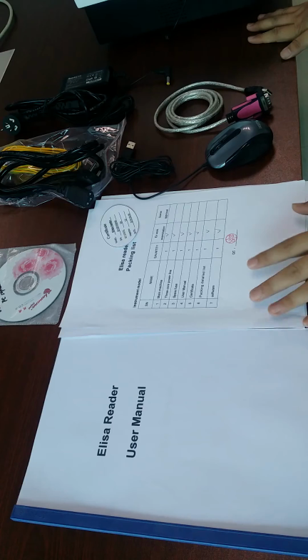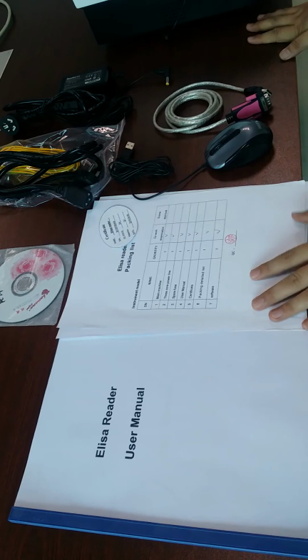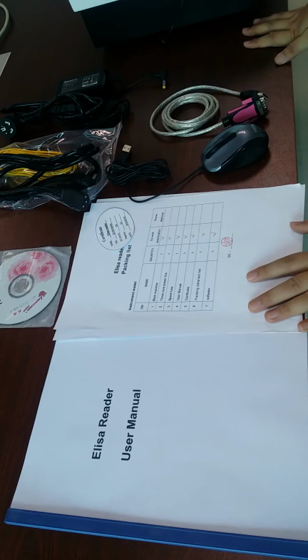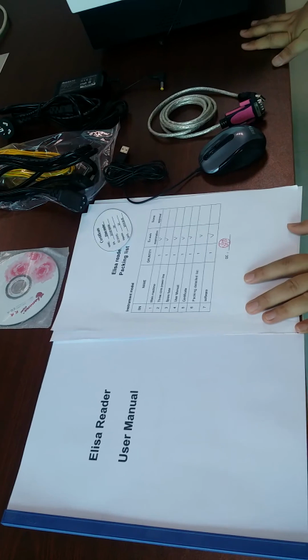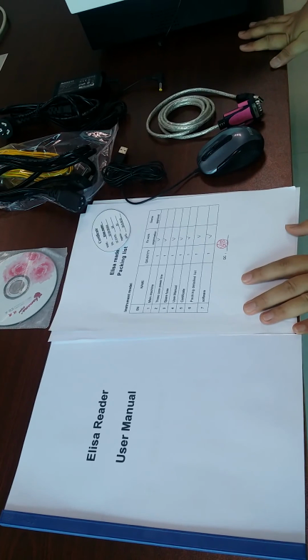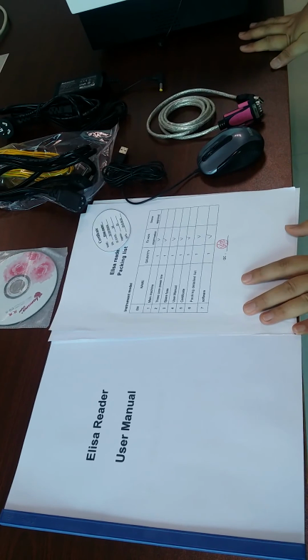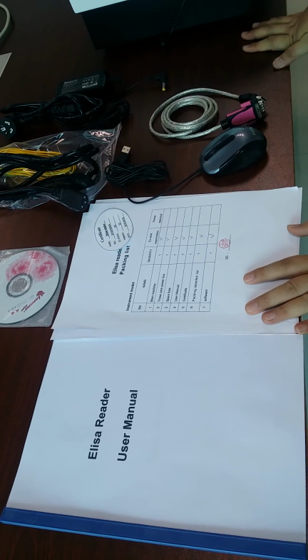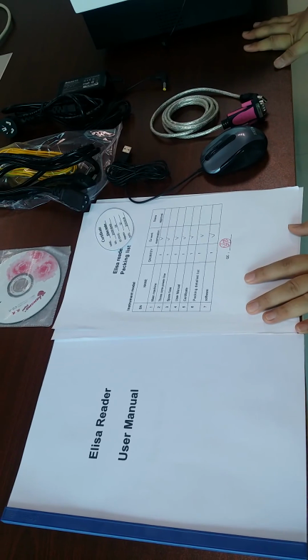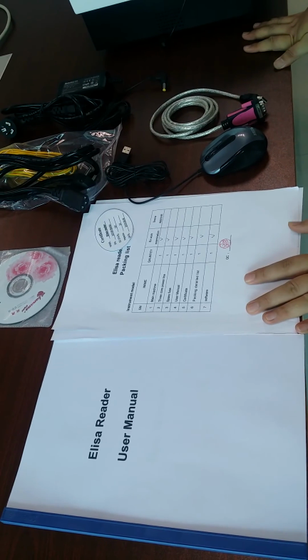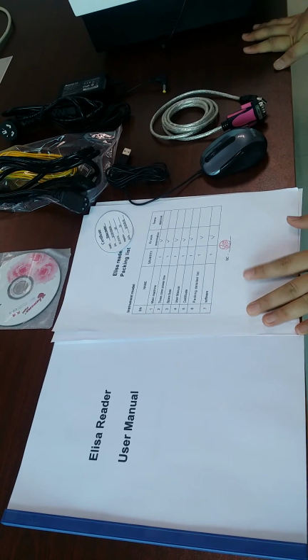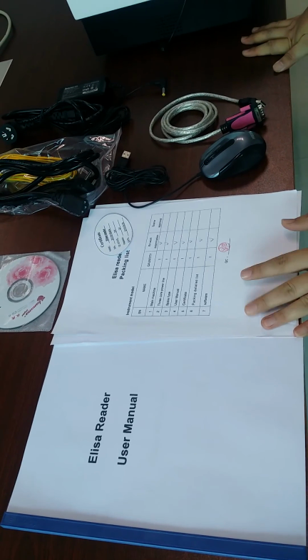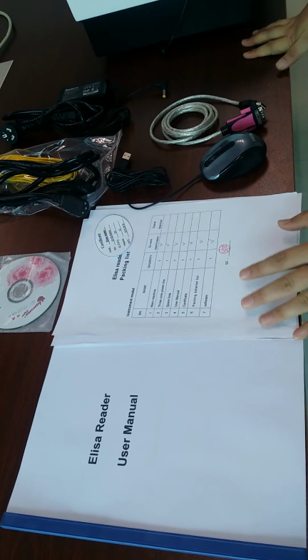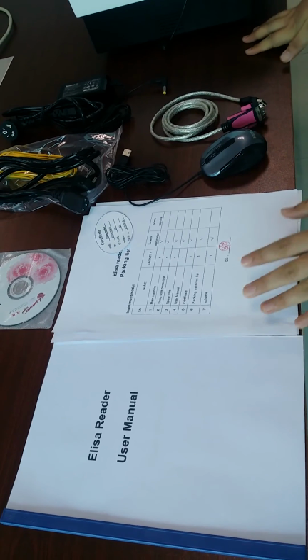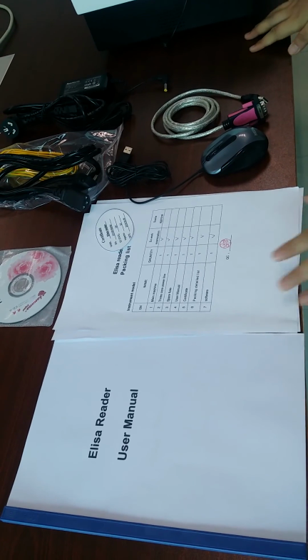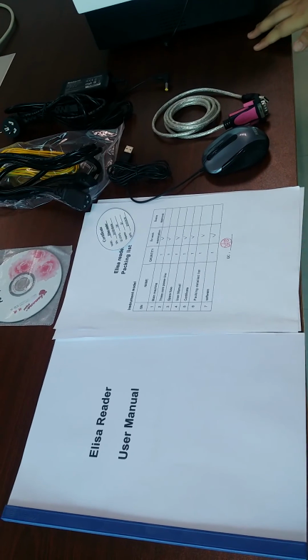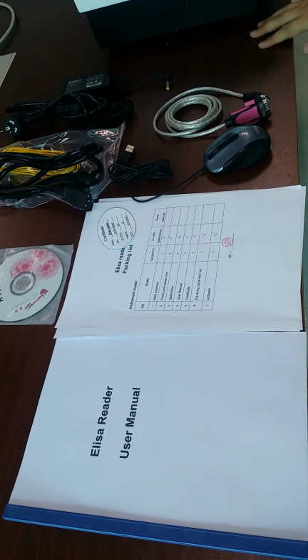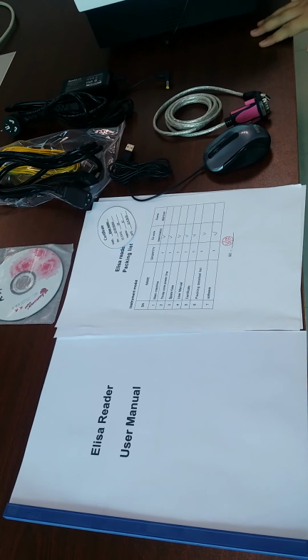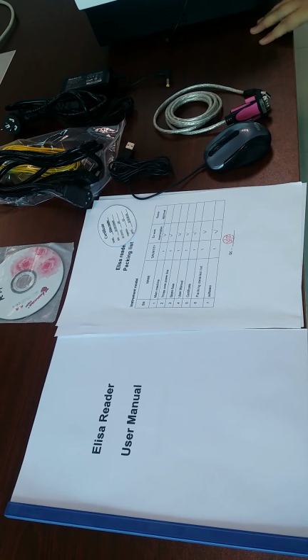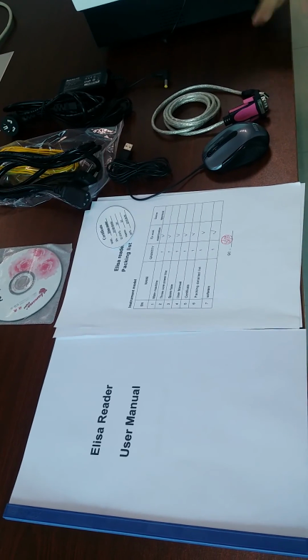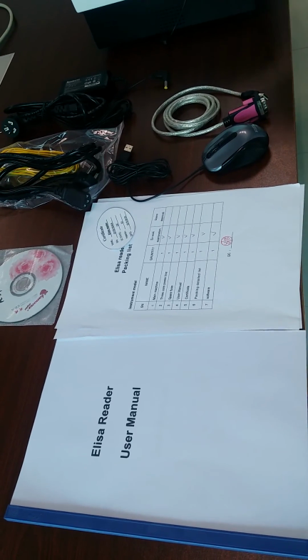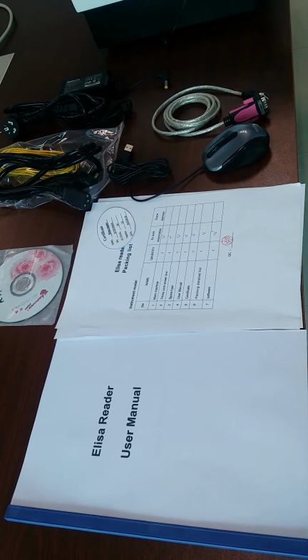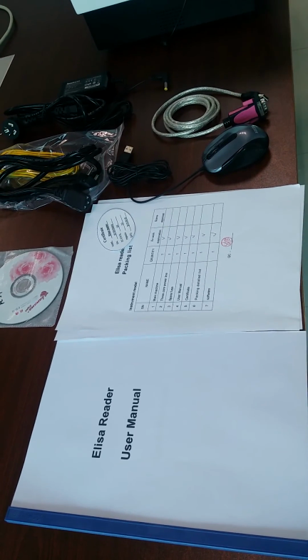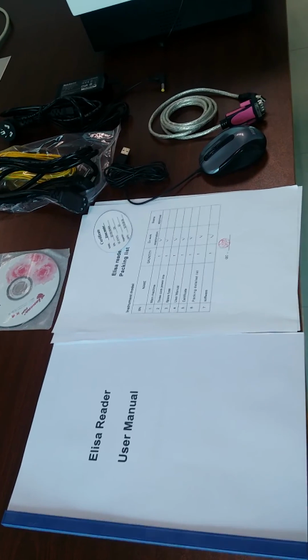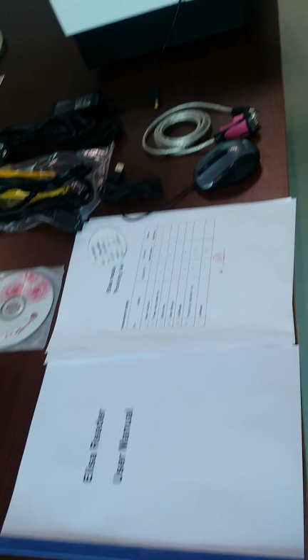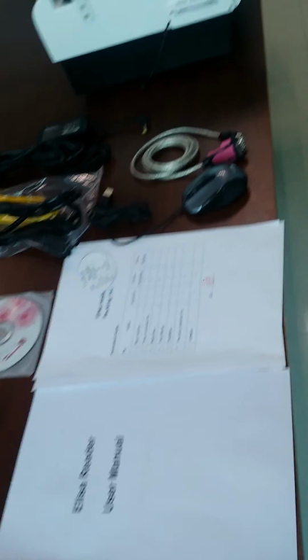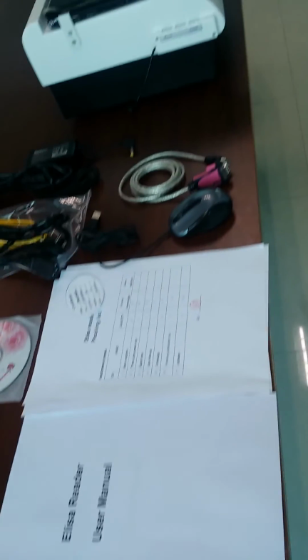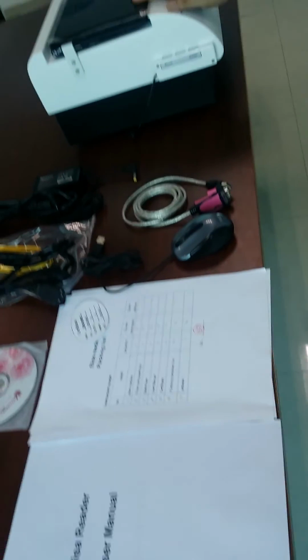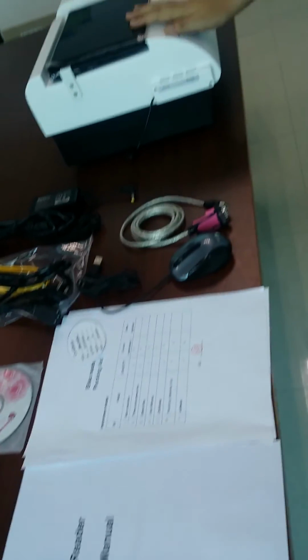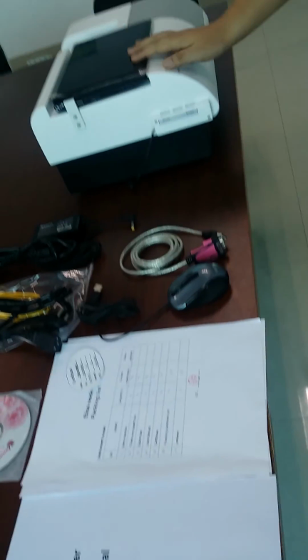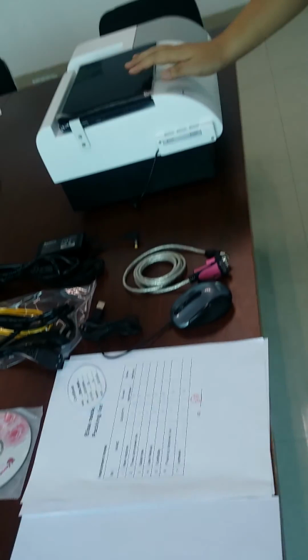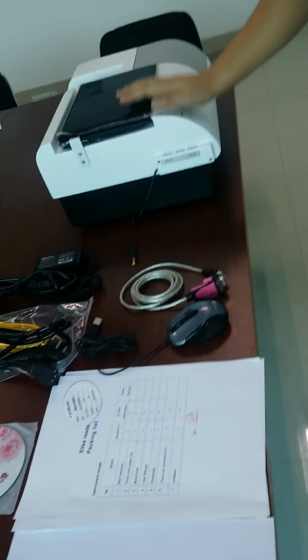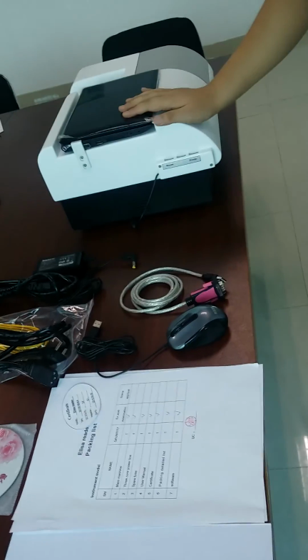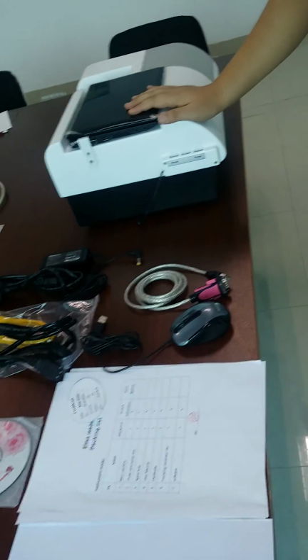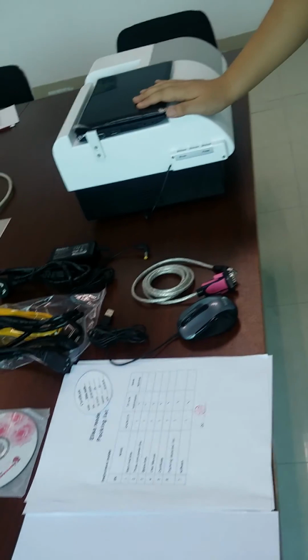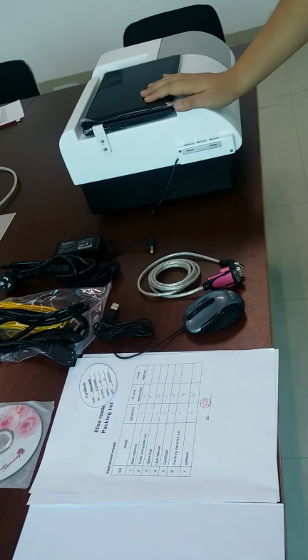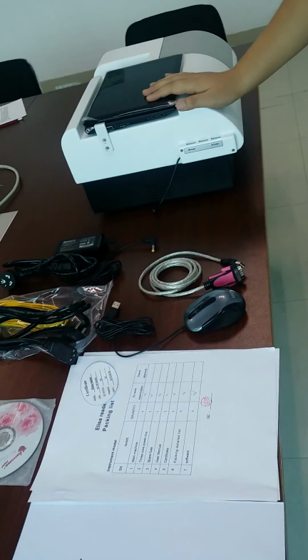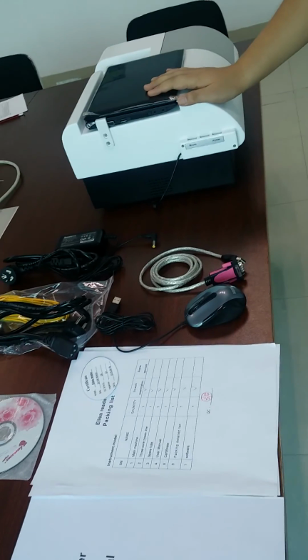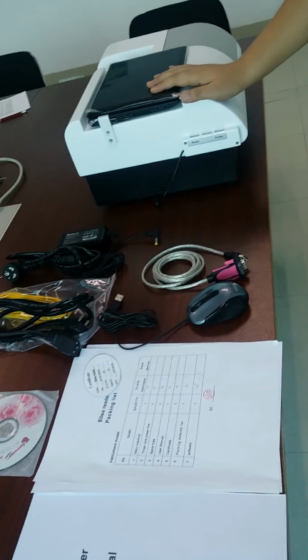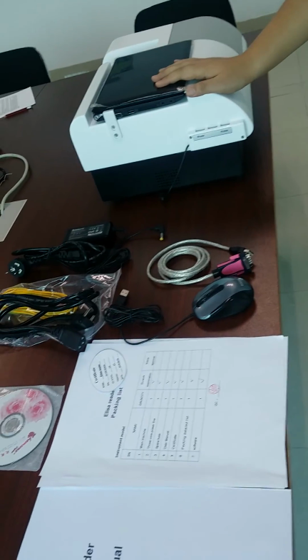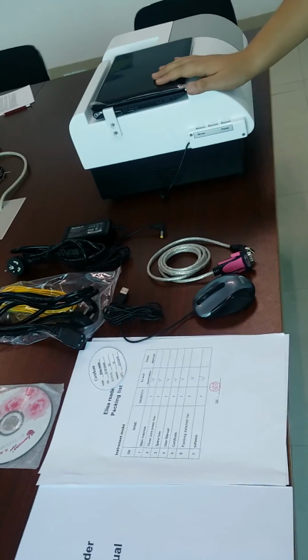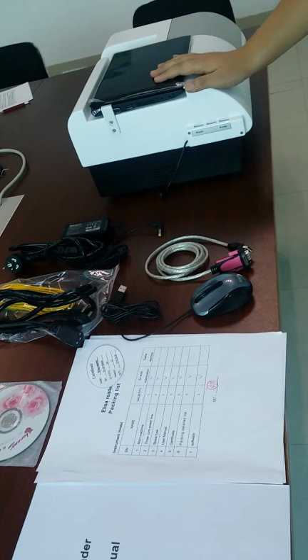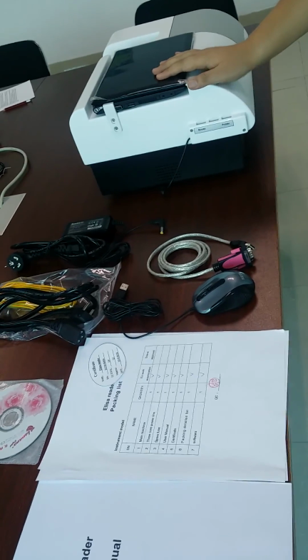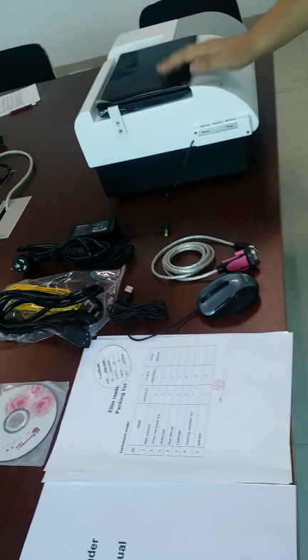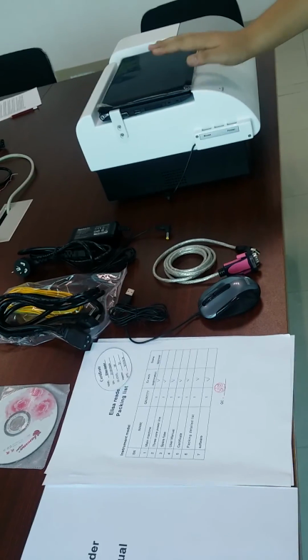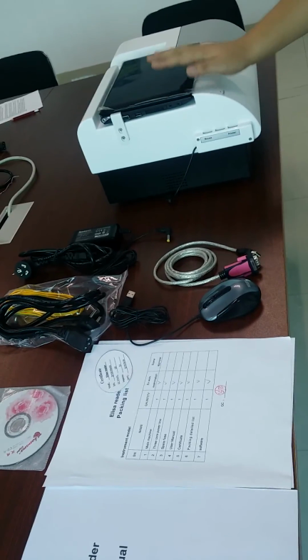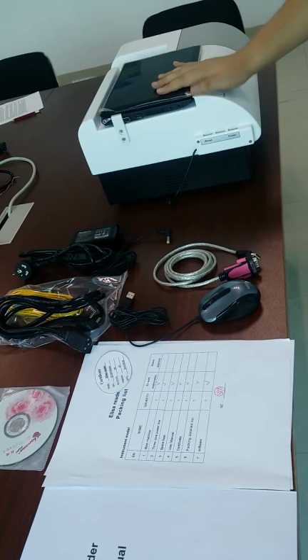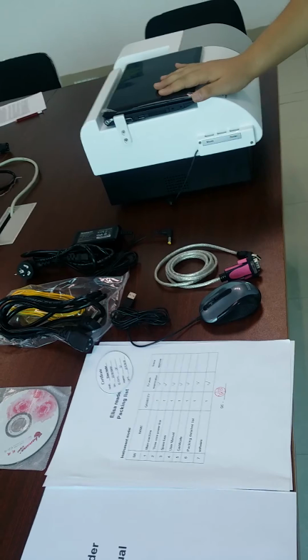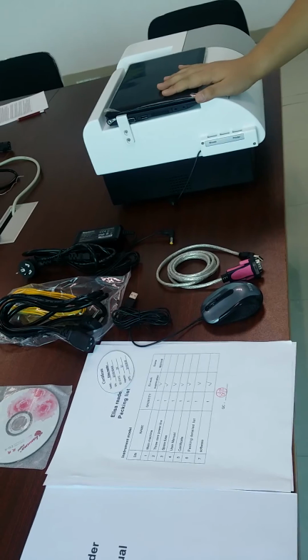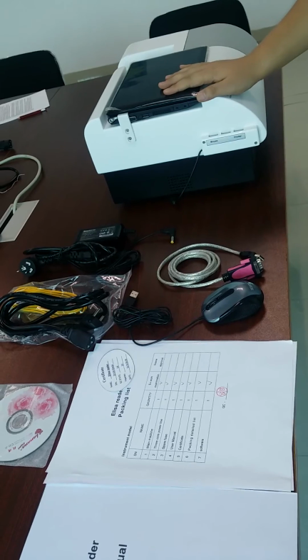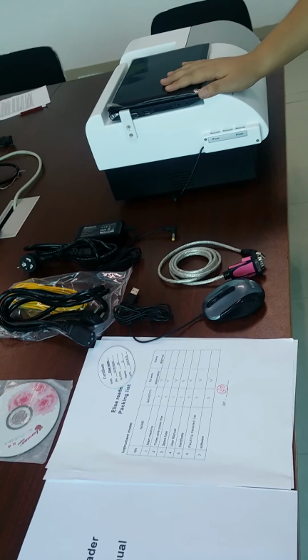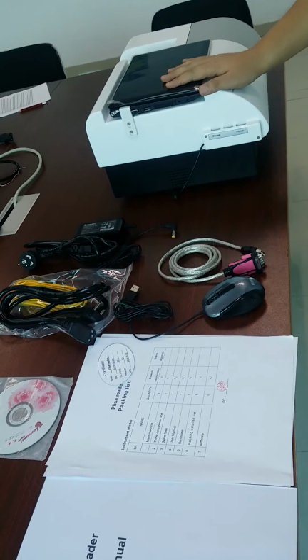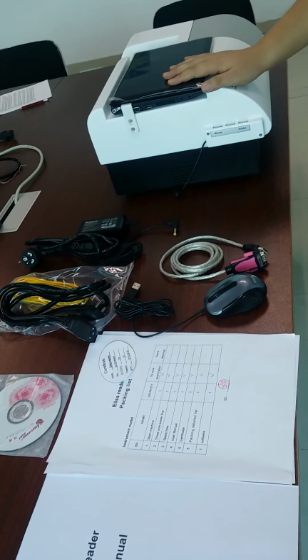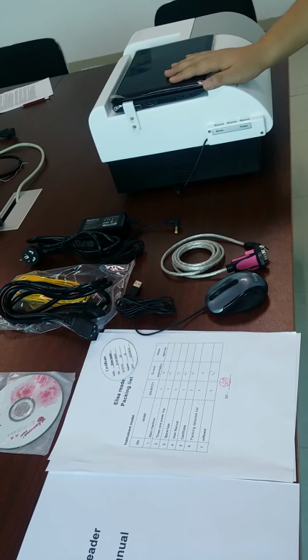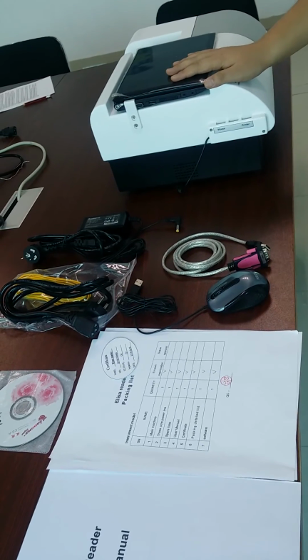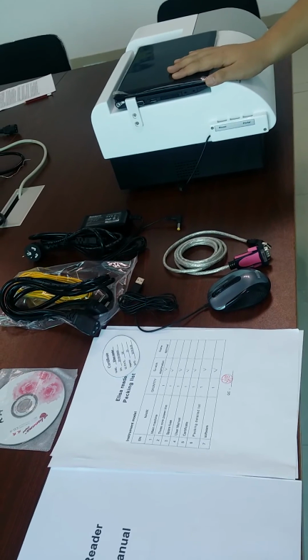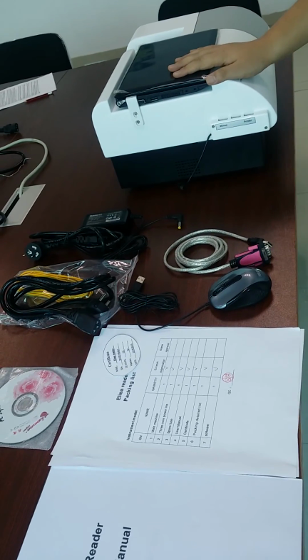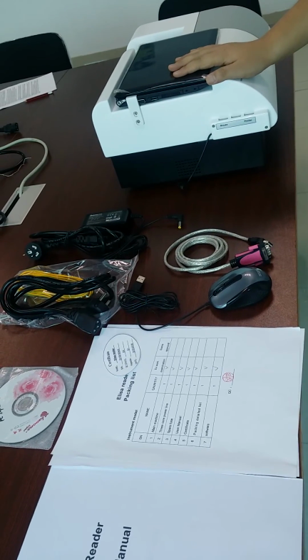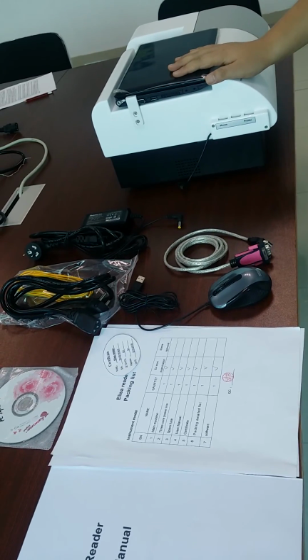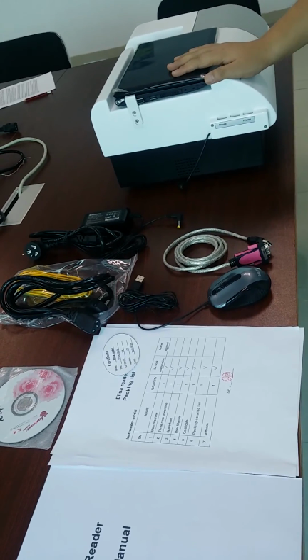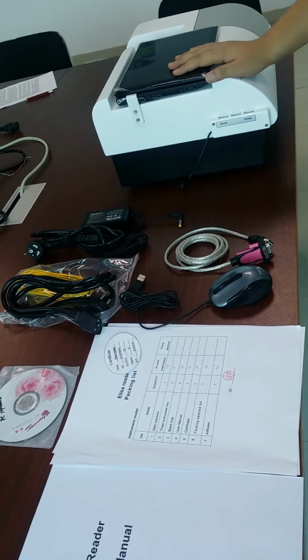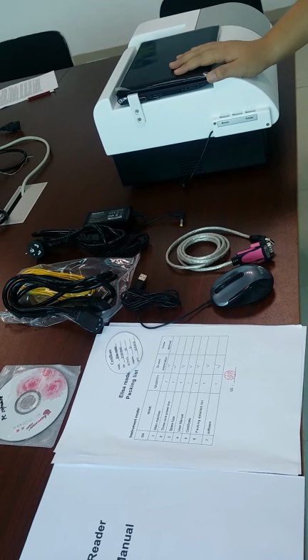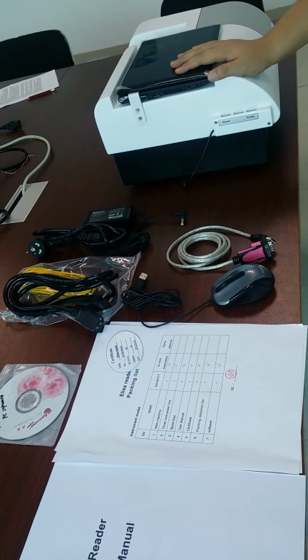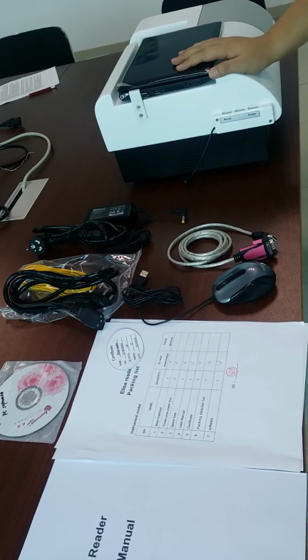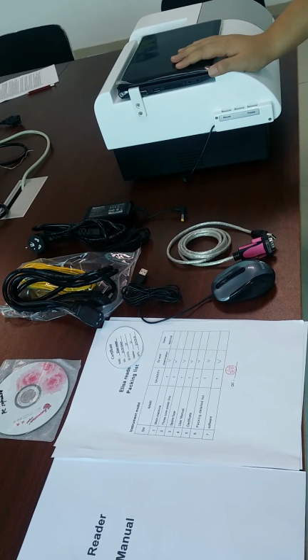Hello, thanks for buying our machines. Today we will show you how to install our machine after you get it.